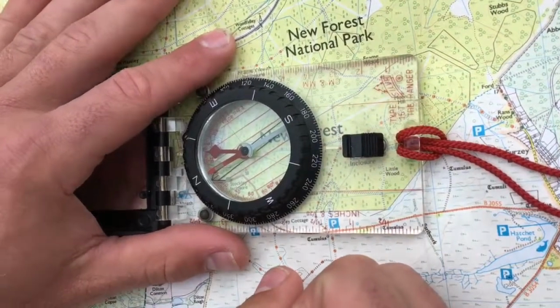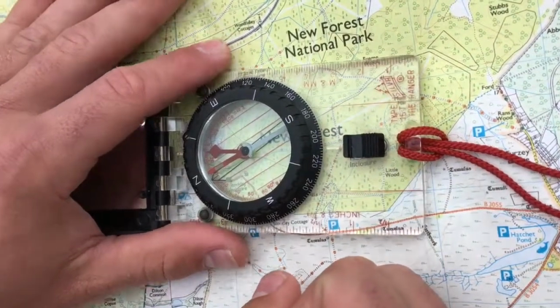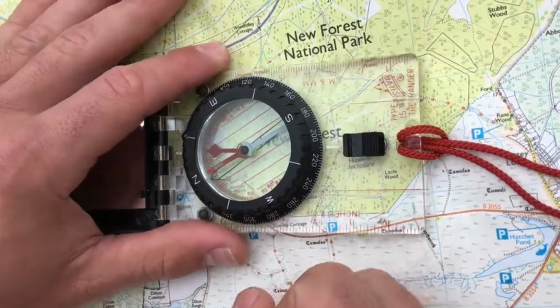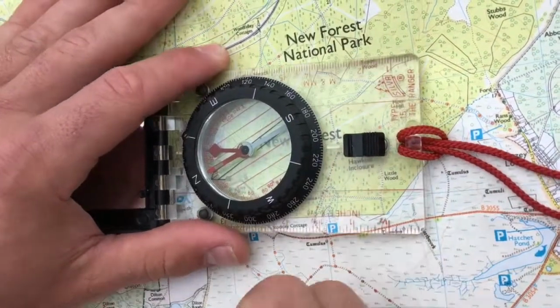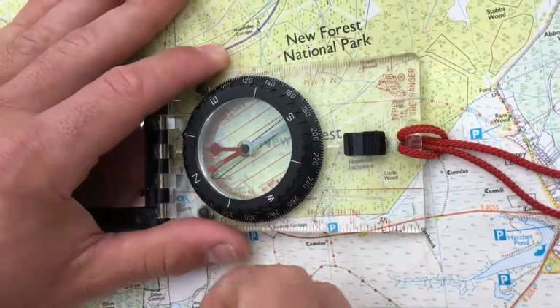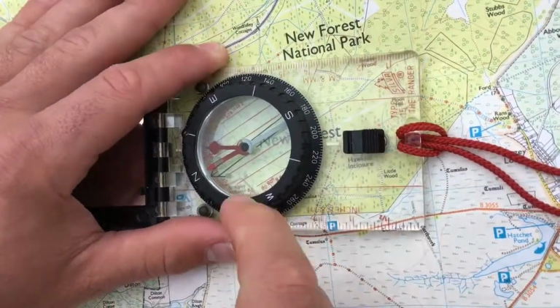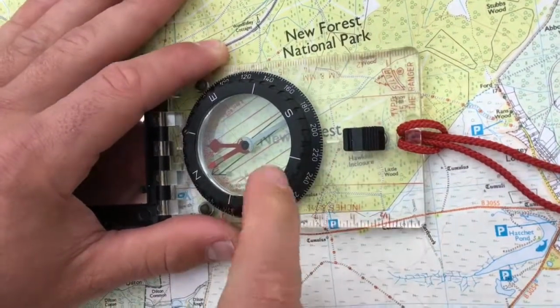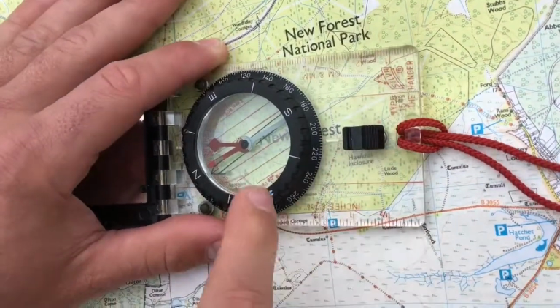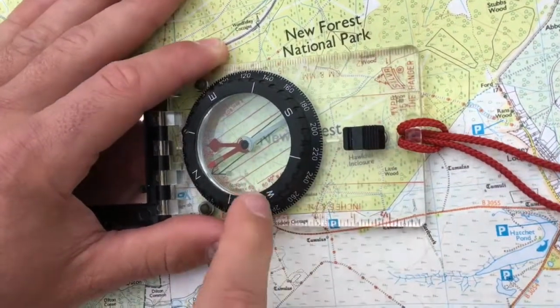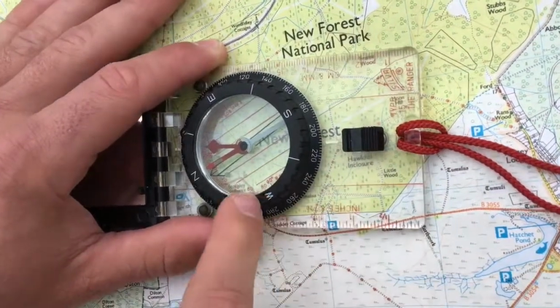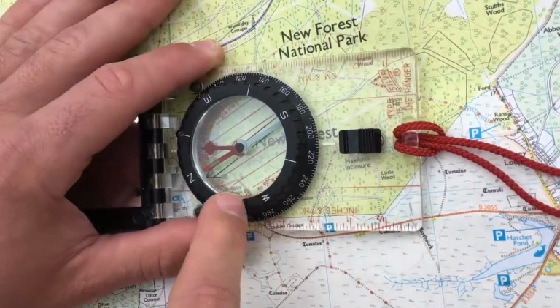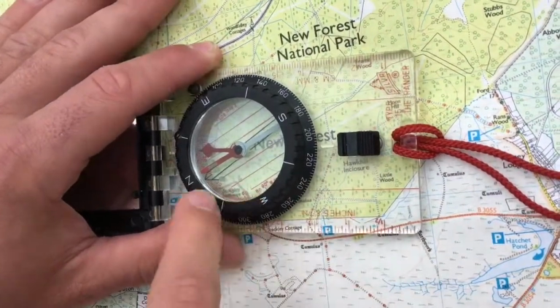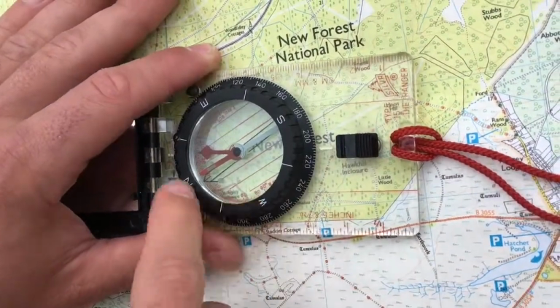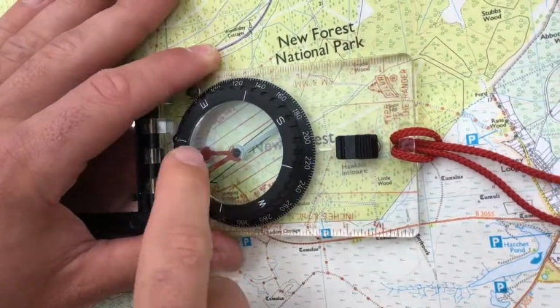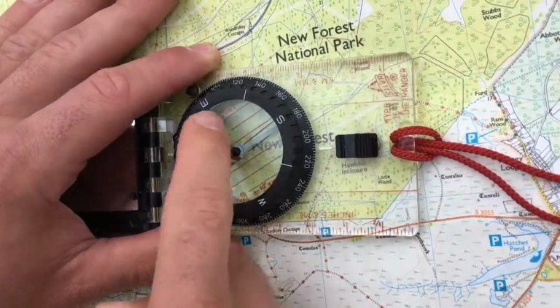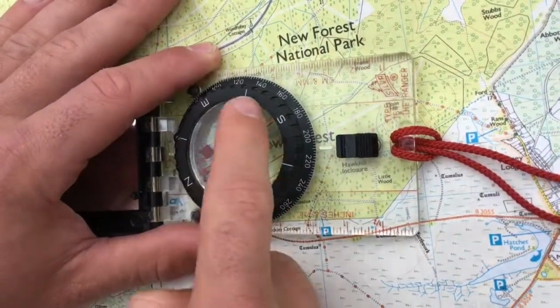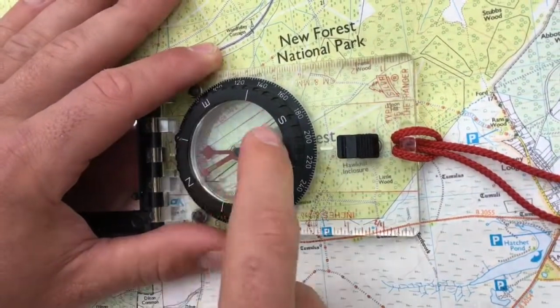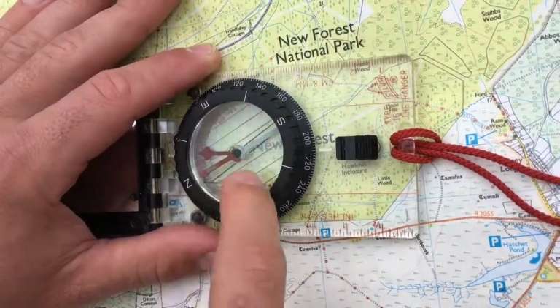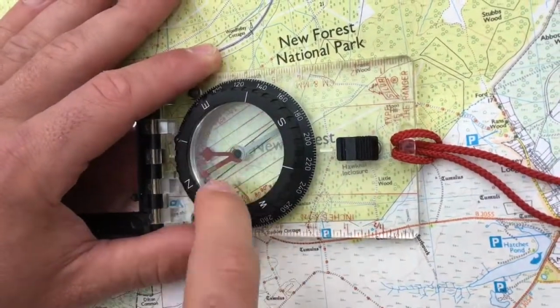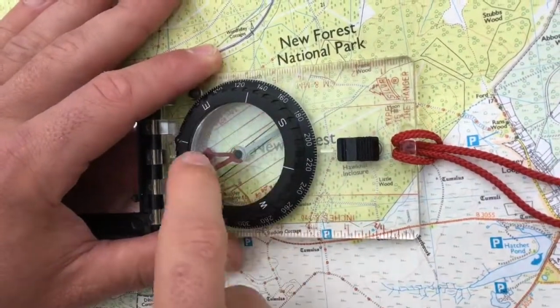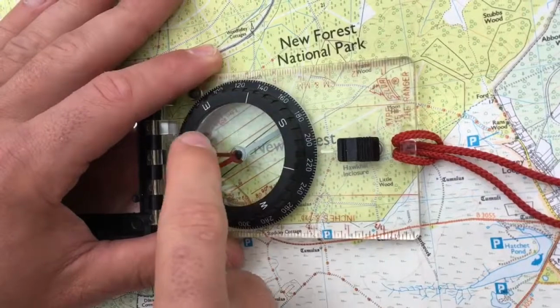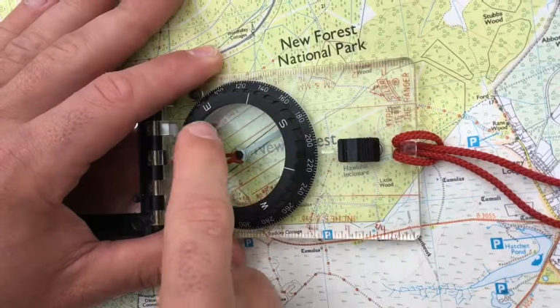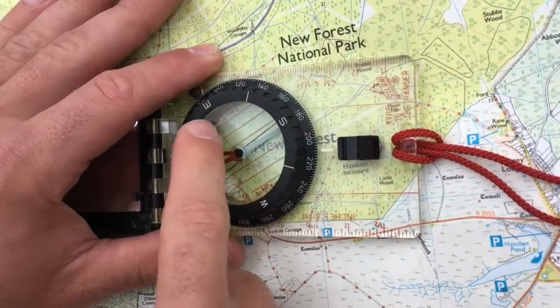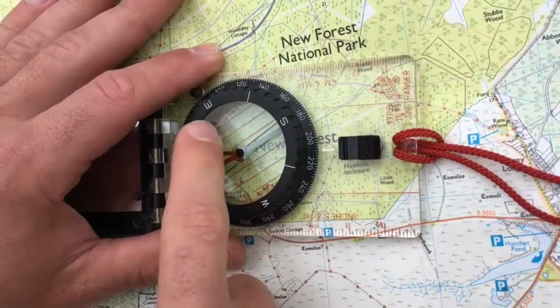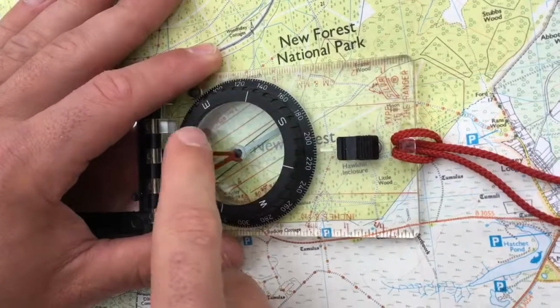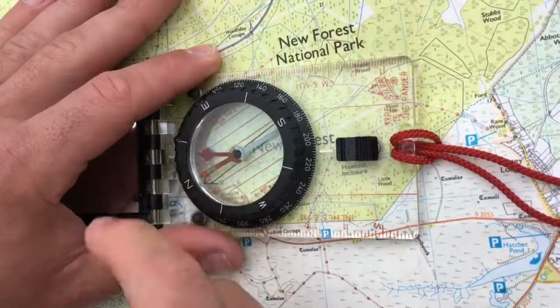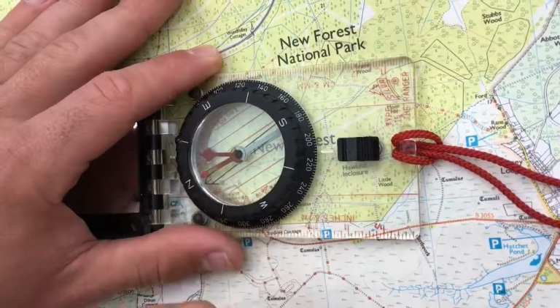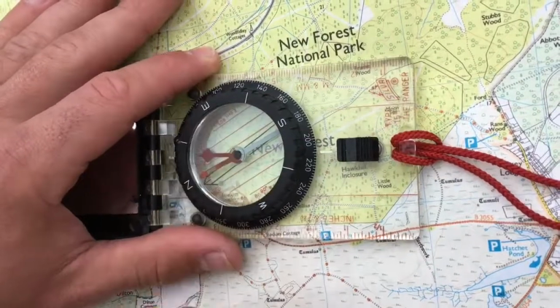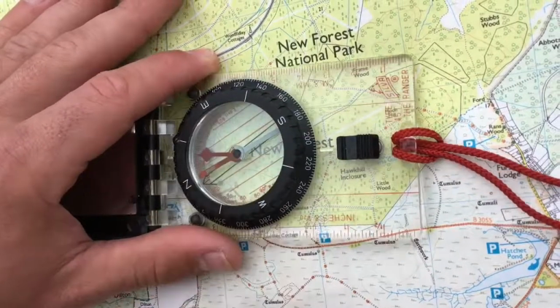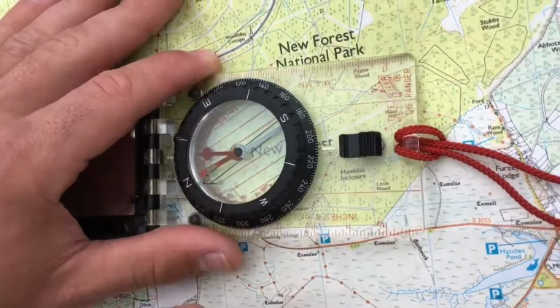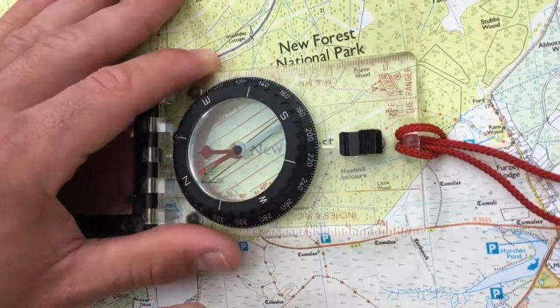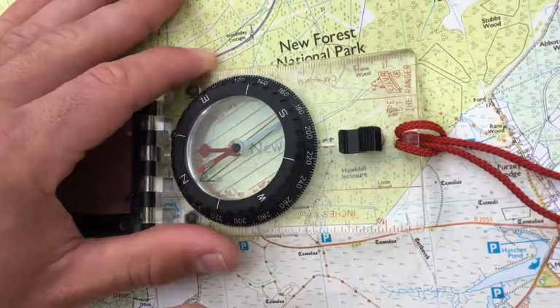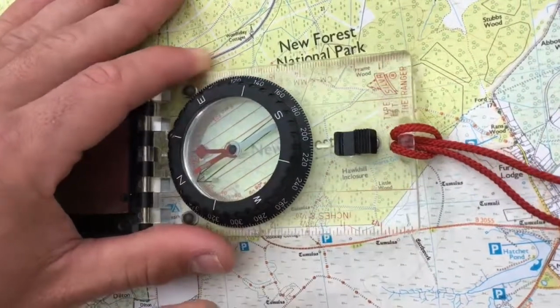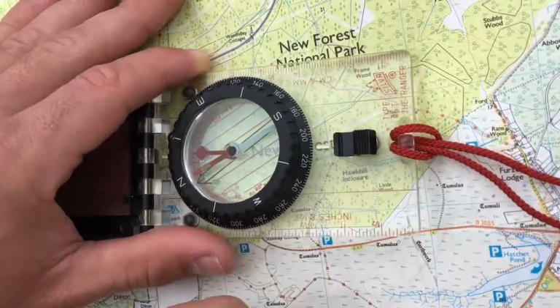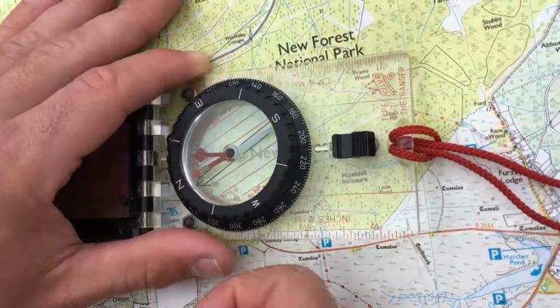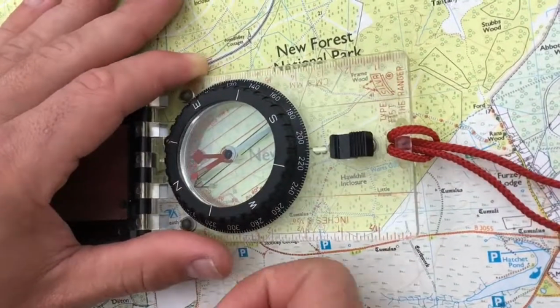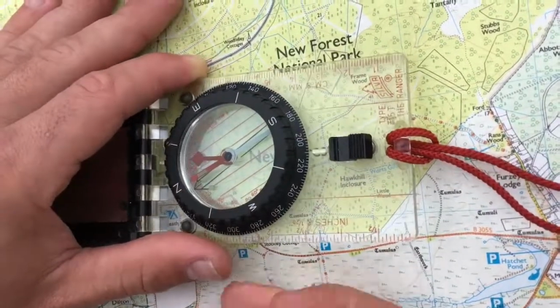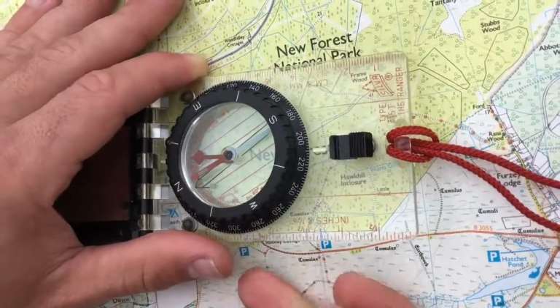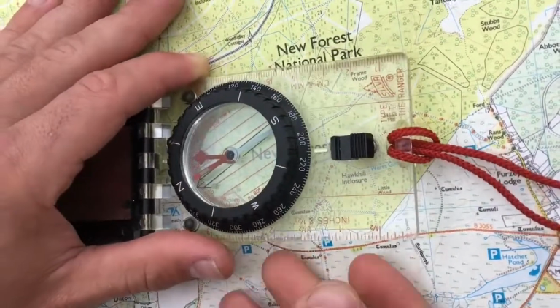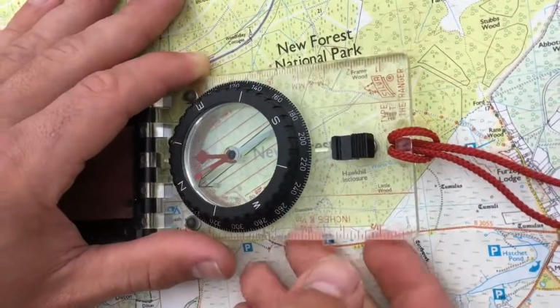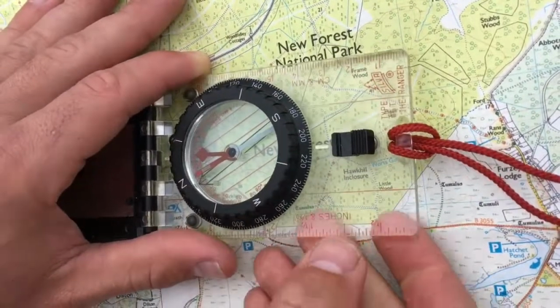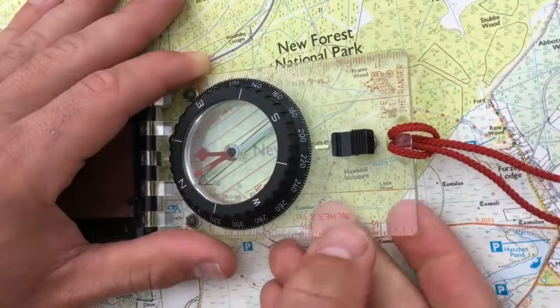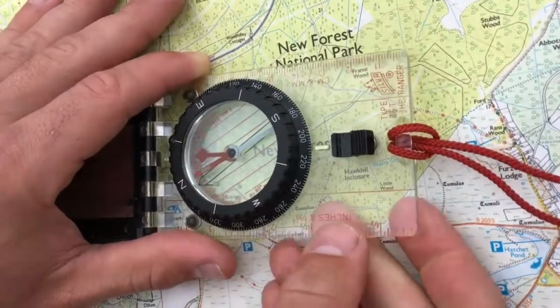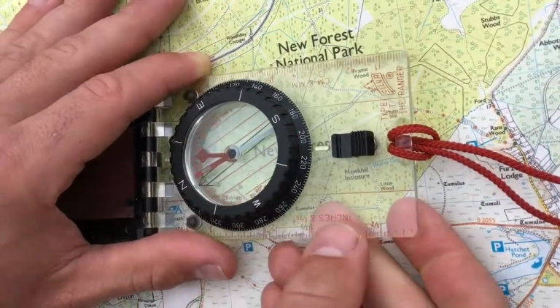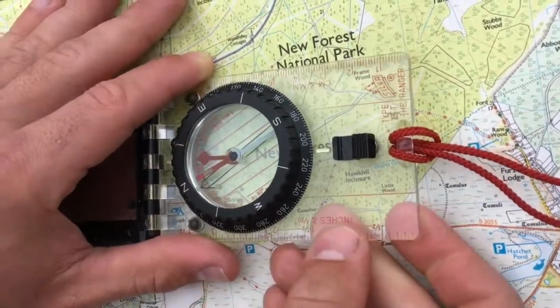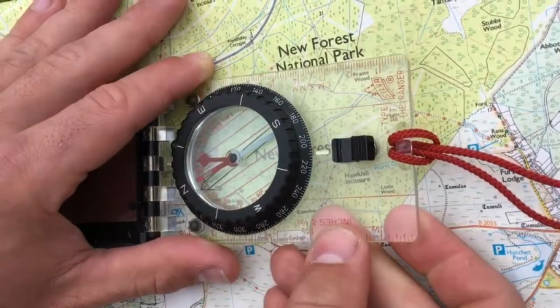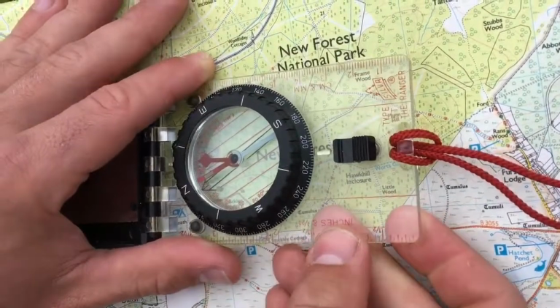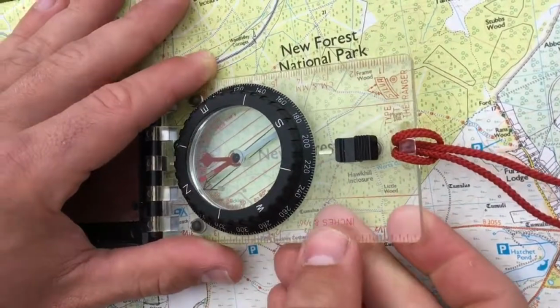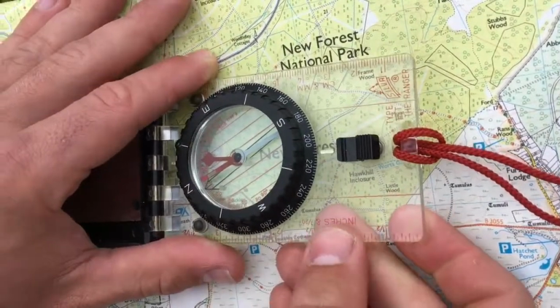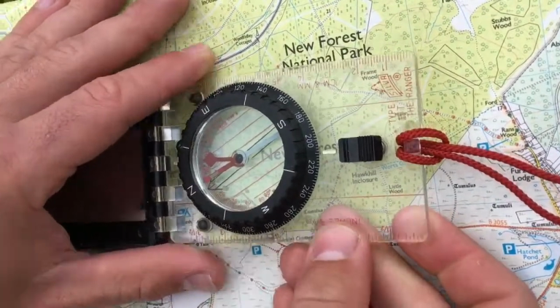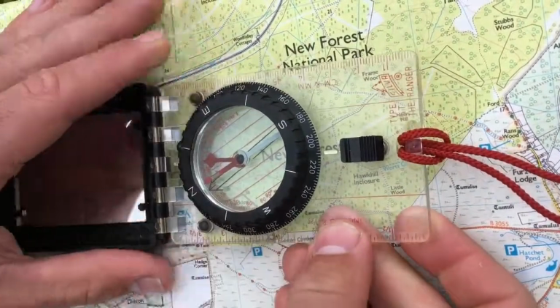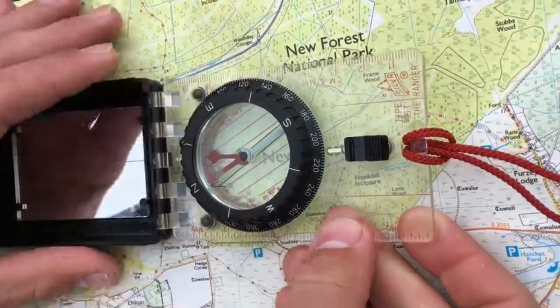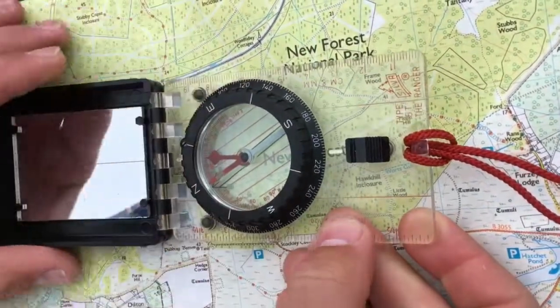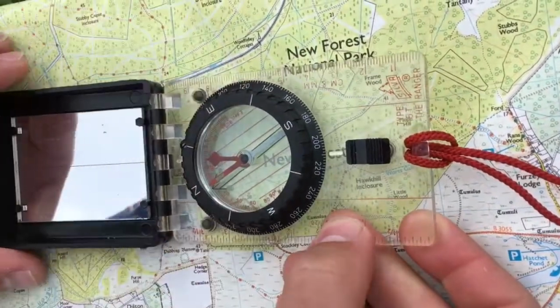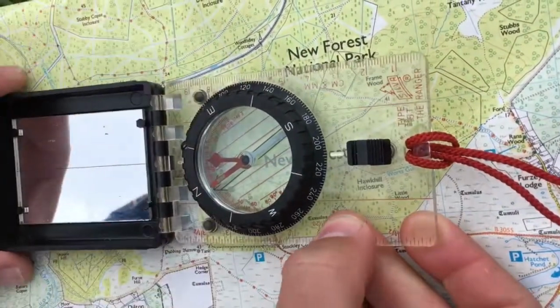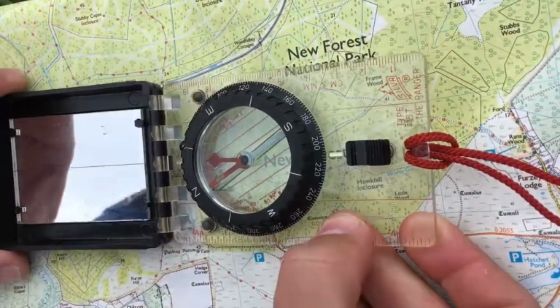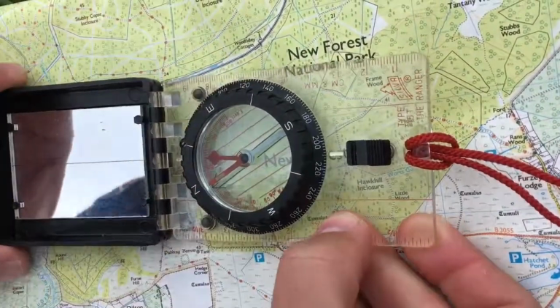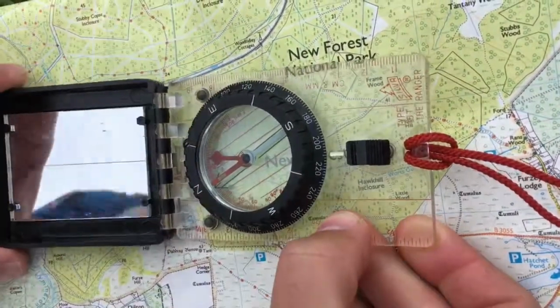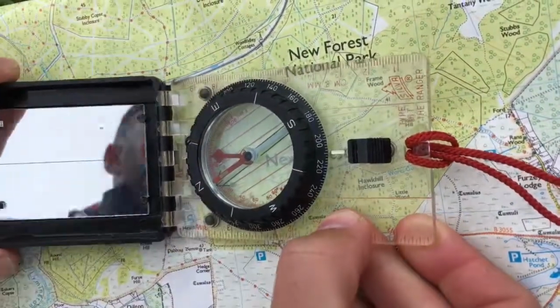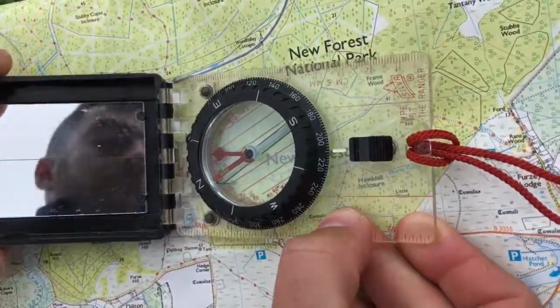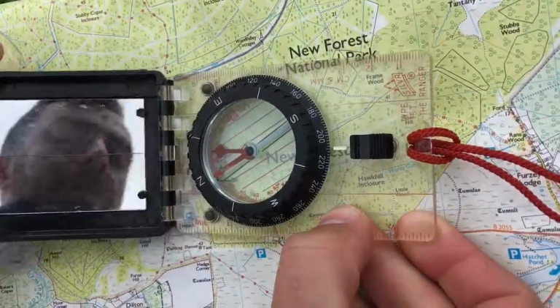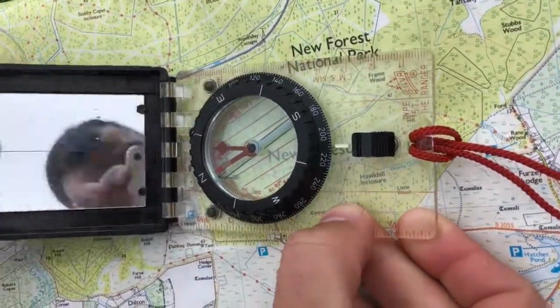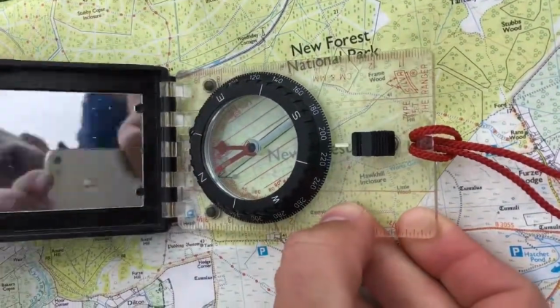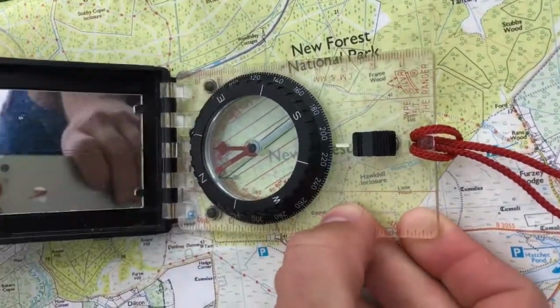It's important that you make sure there are no bubbles in your compass, and if there are, take it back to your manufacturer, because this can affect the performance of the compass.